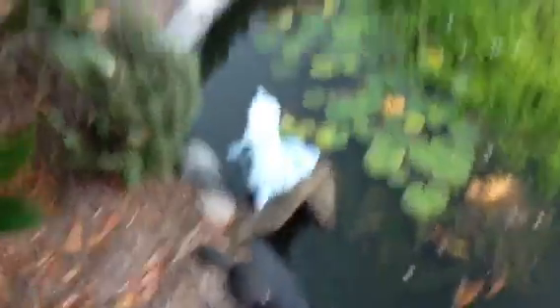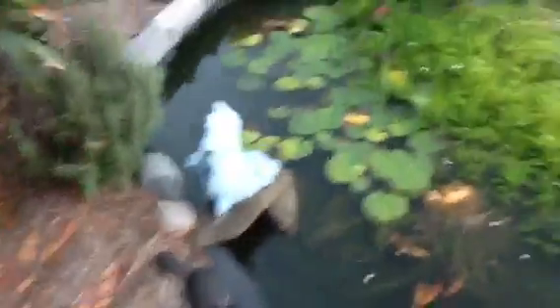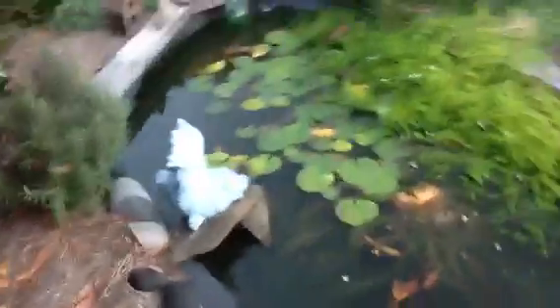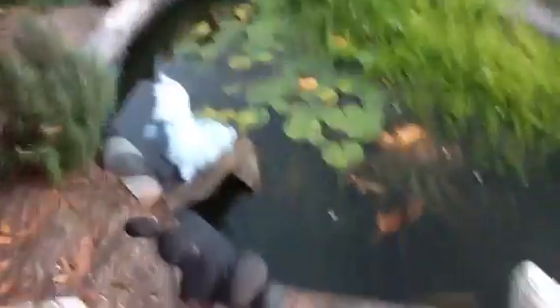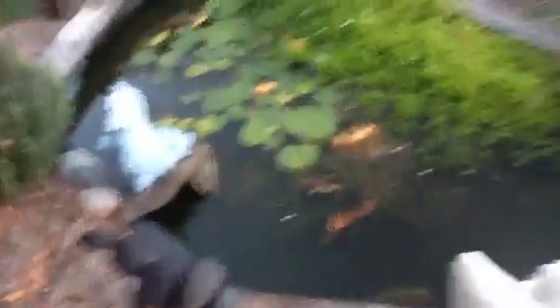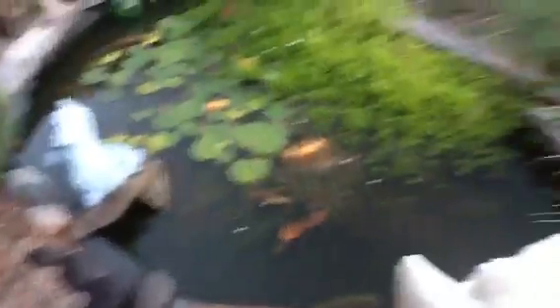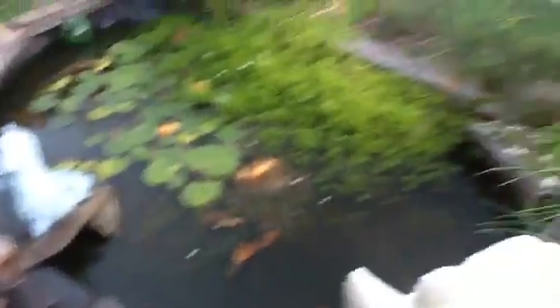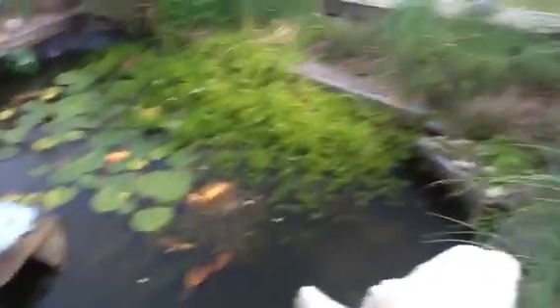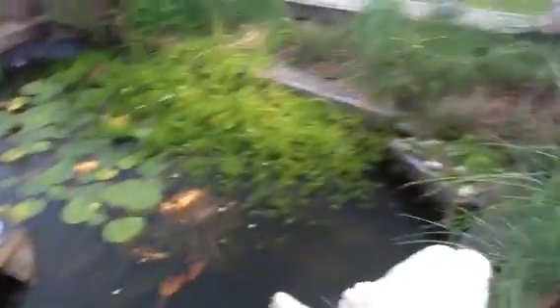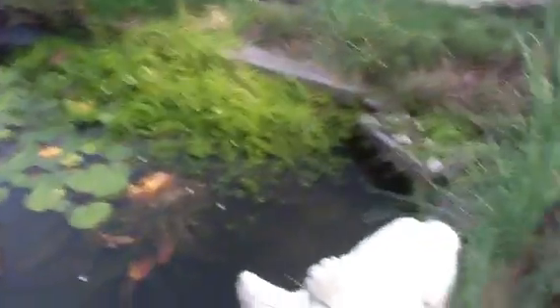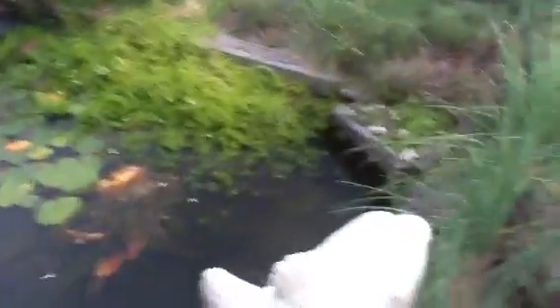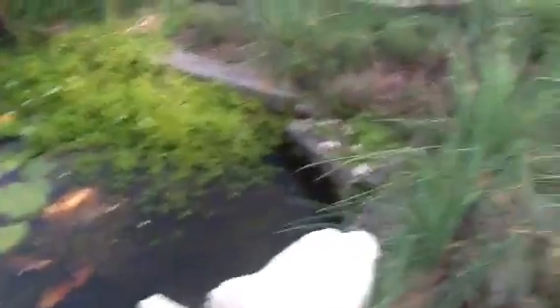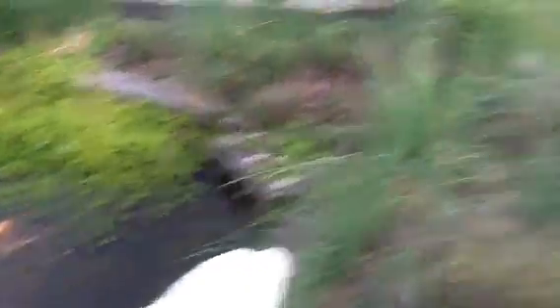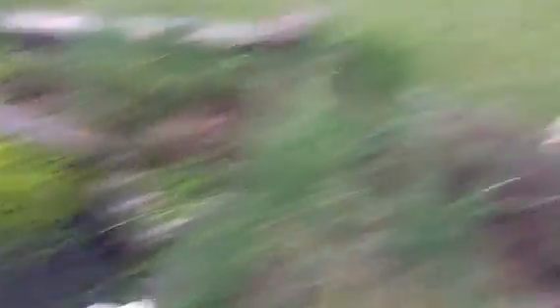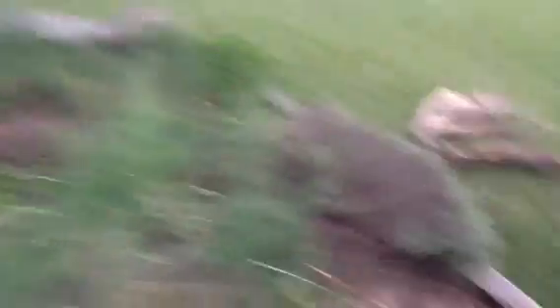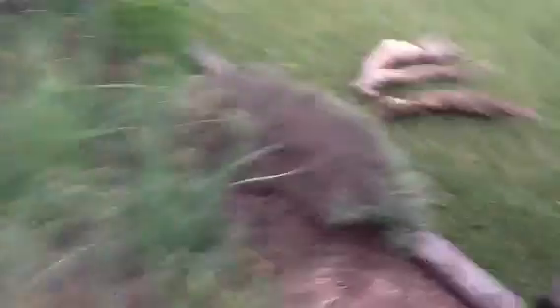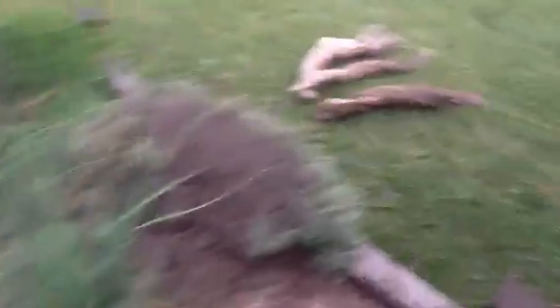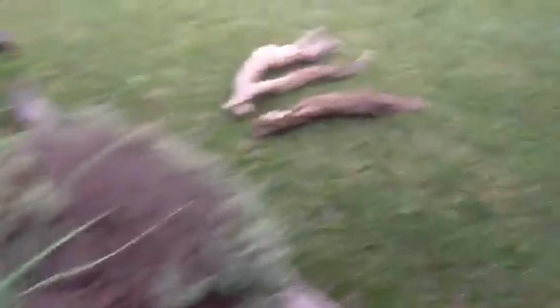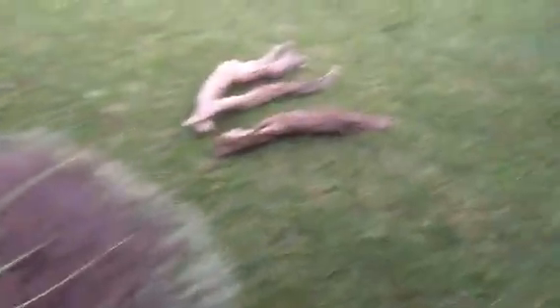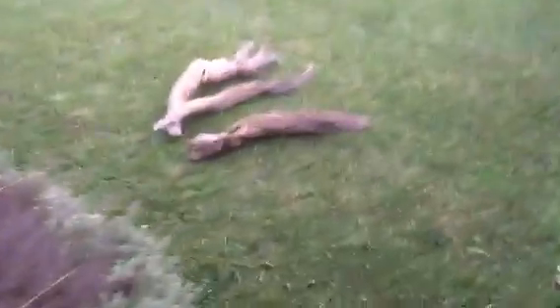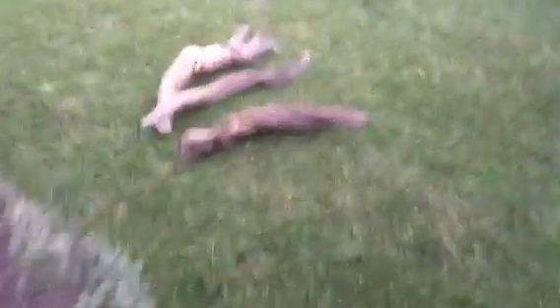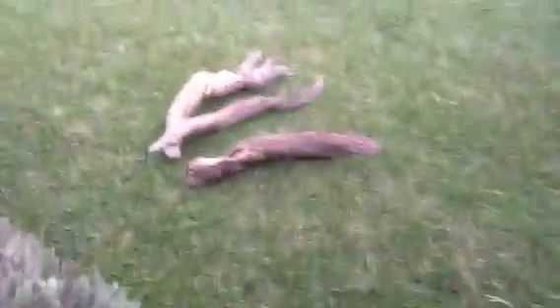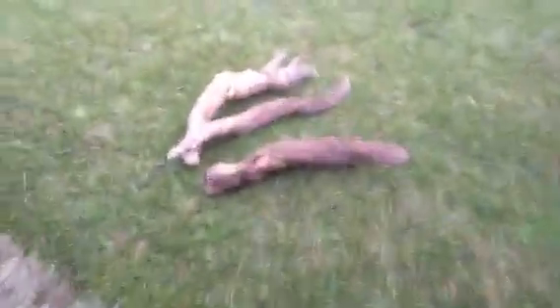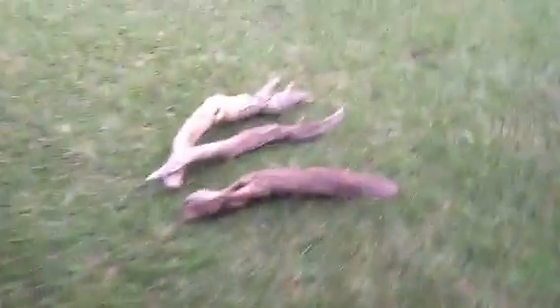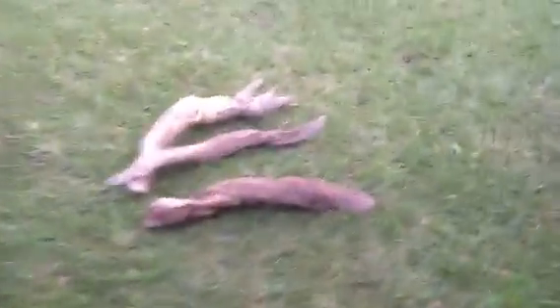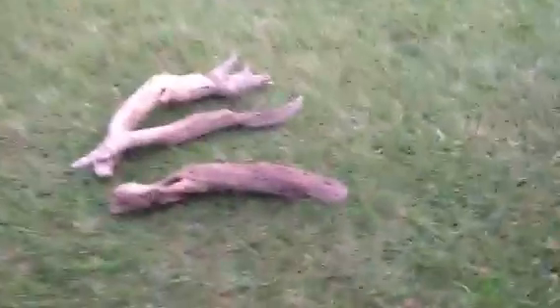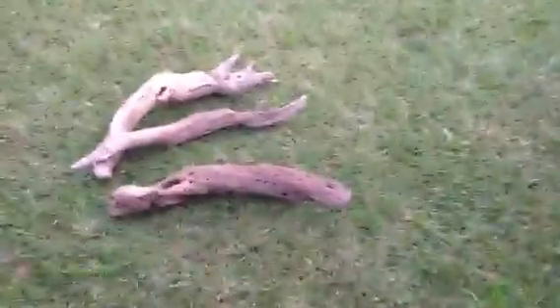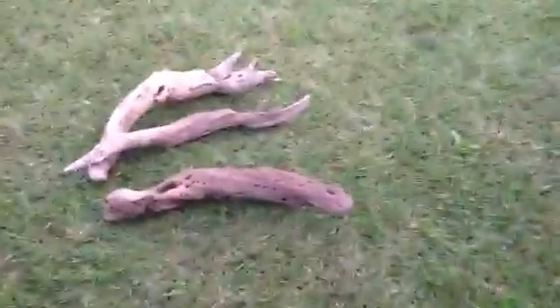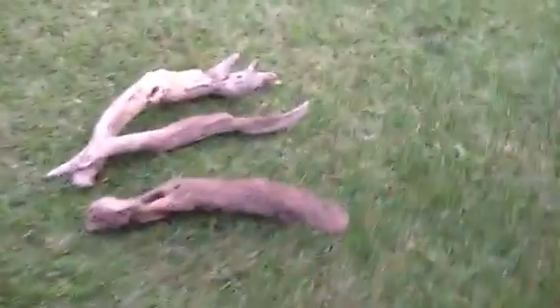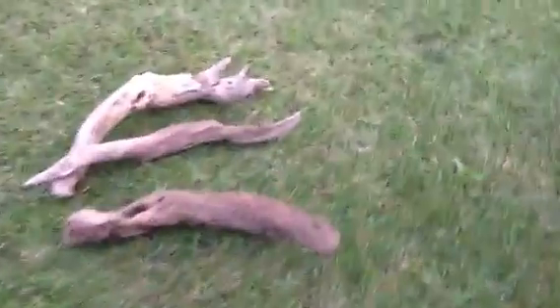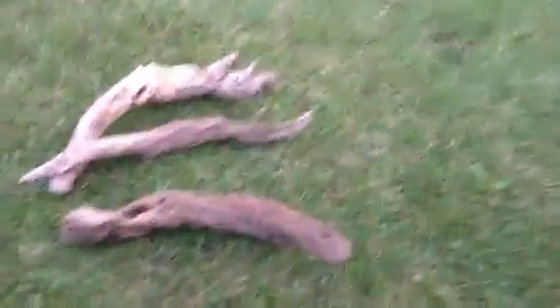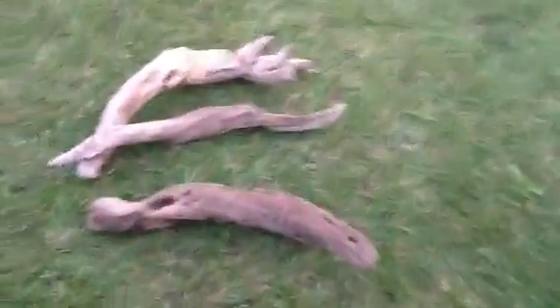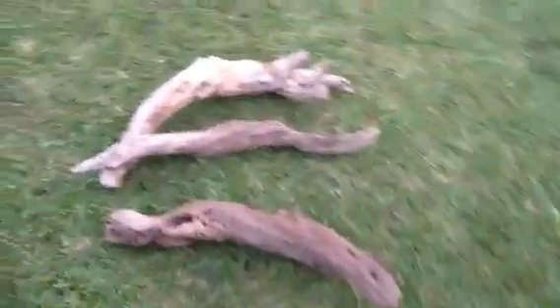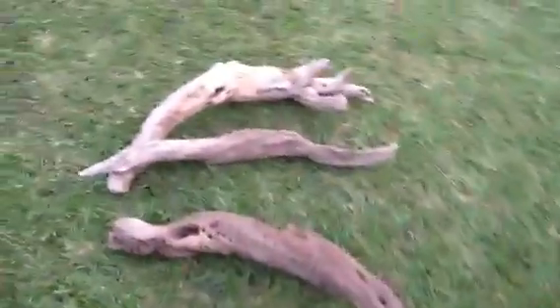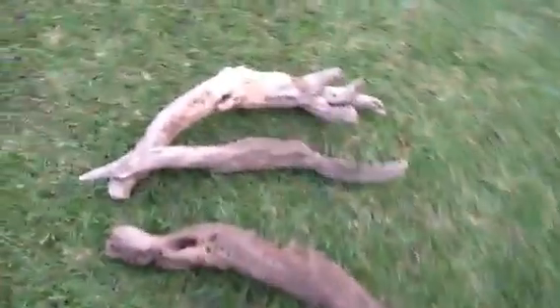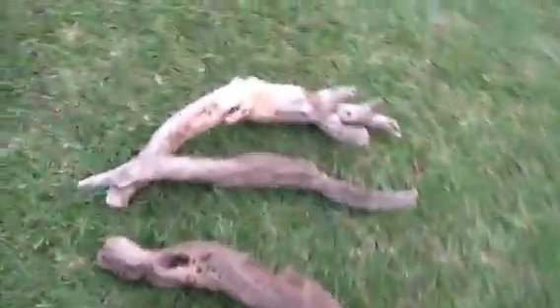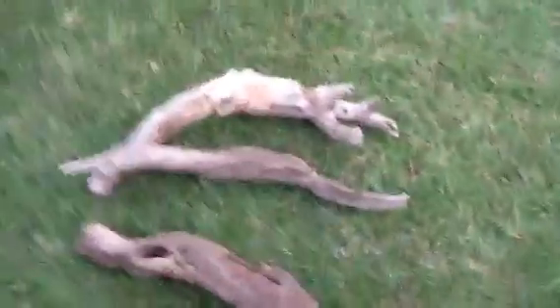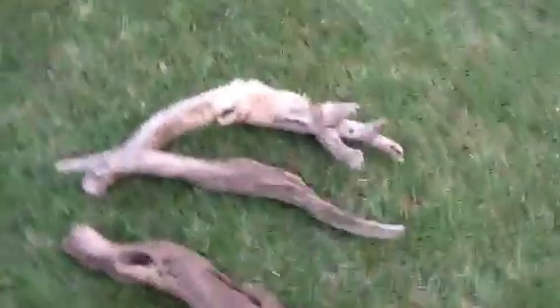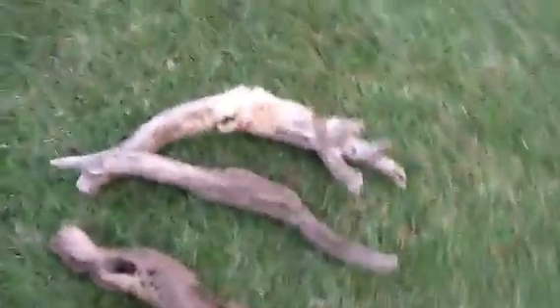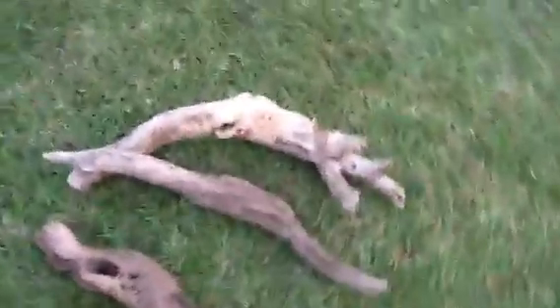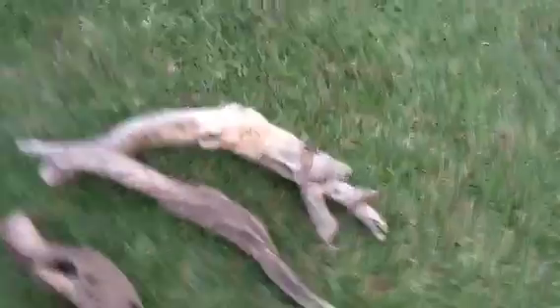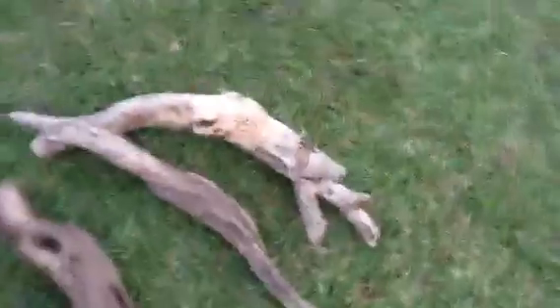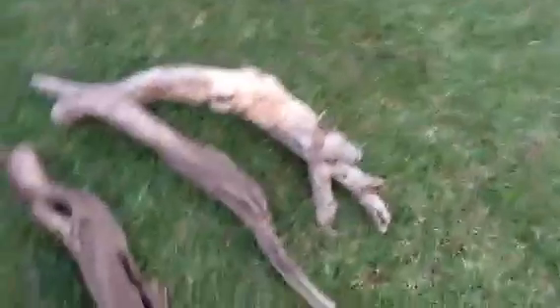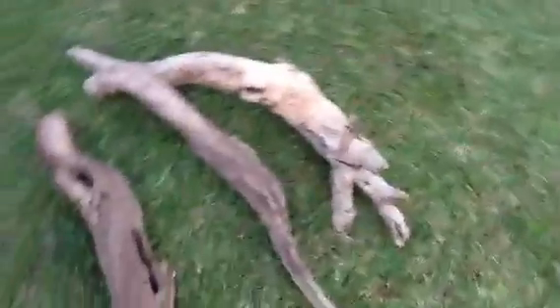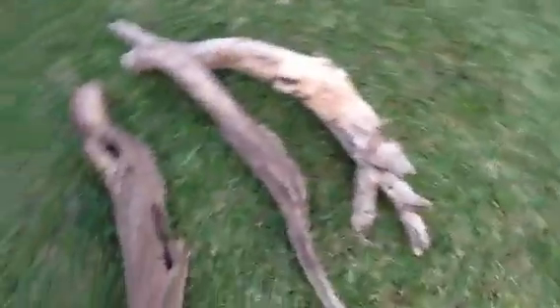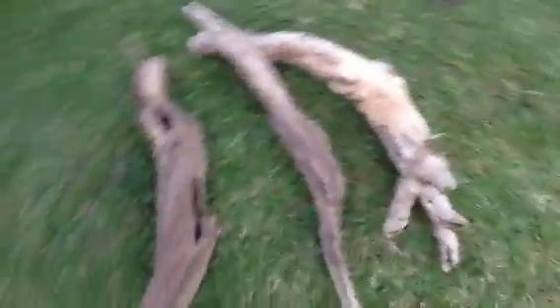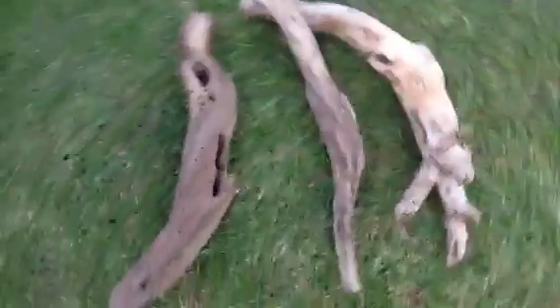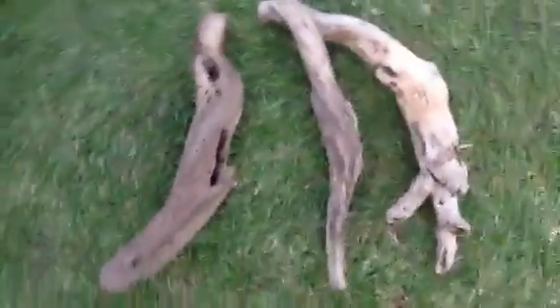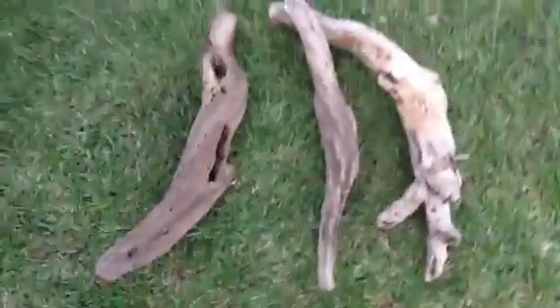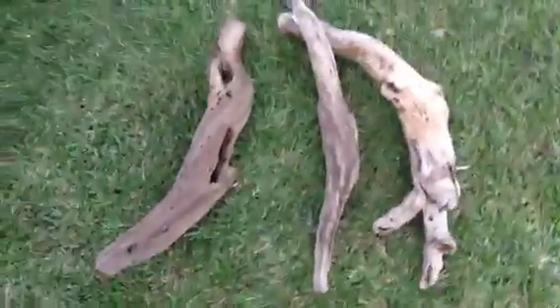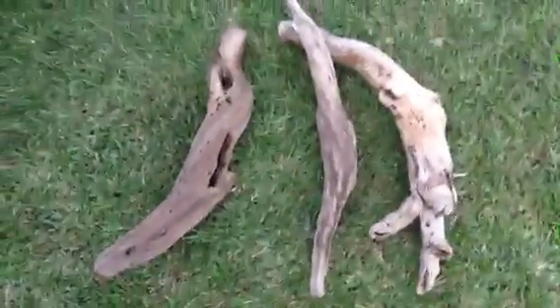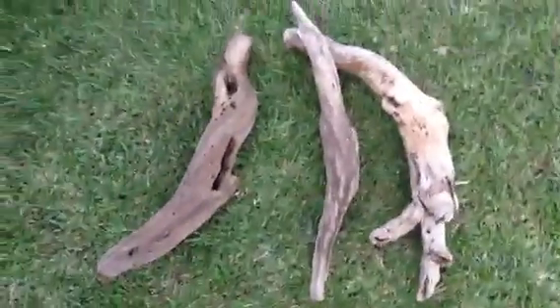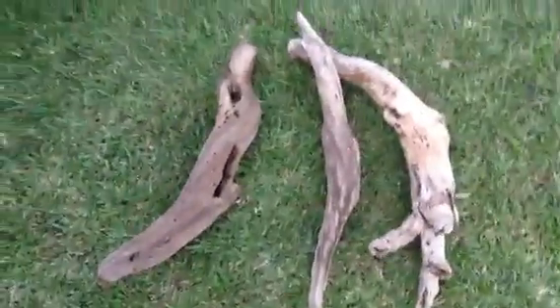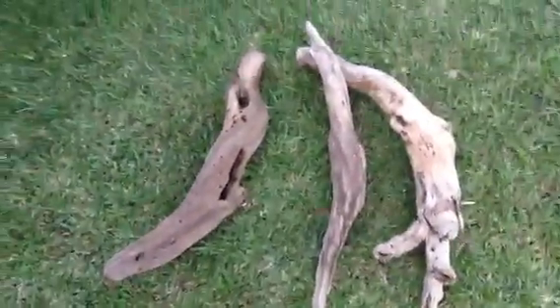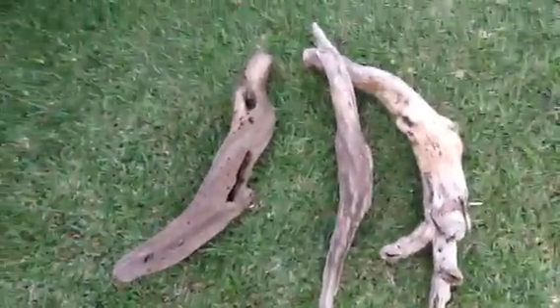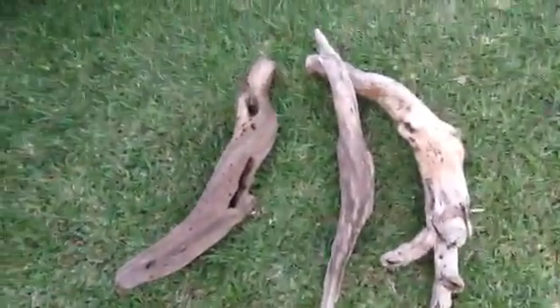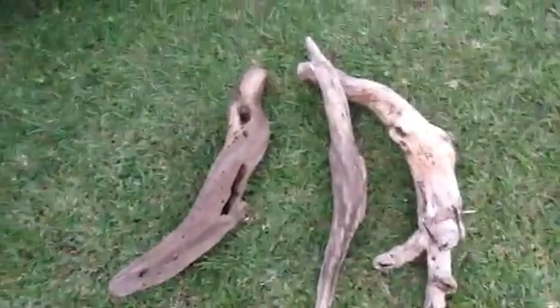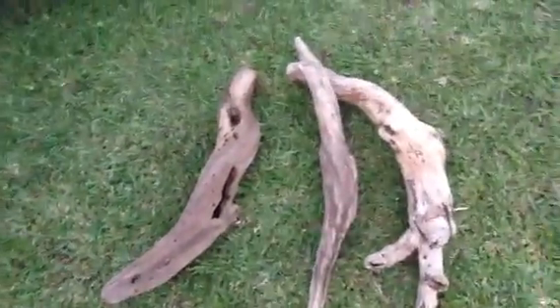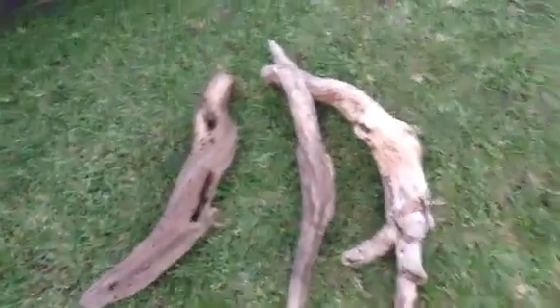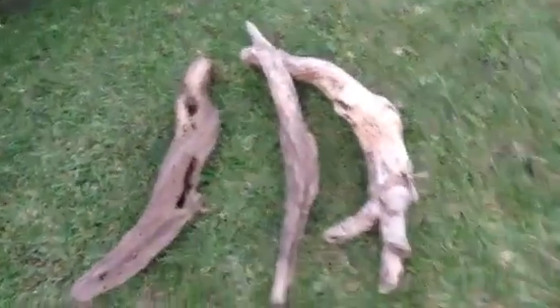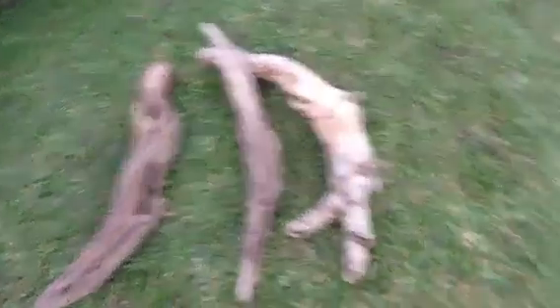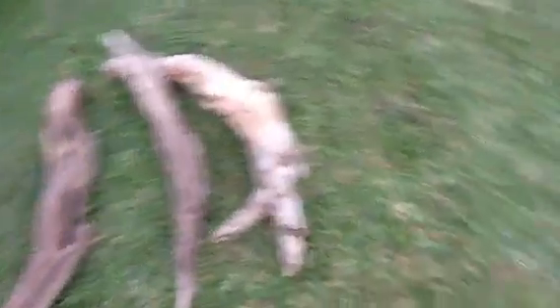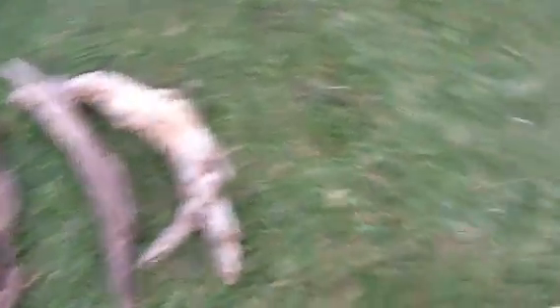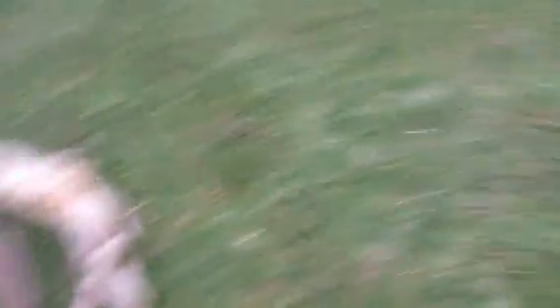Thanks for watching guys — make sure to comment and subscribe. And if you want to buy some wood, make sure to PME and I can sort you something out.